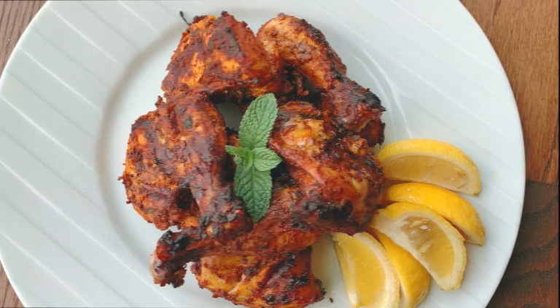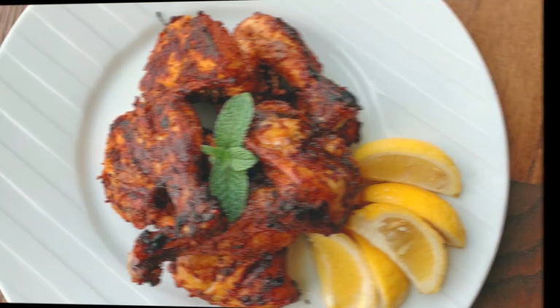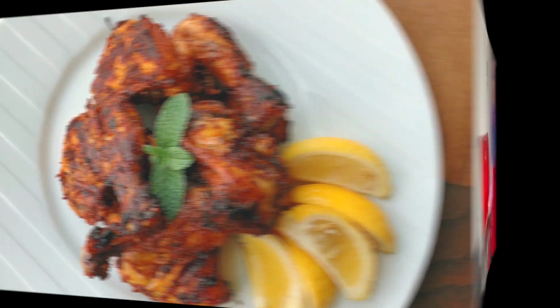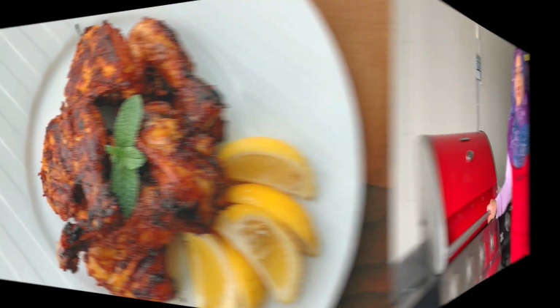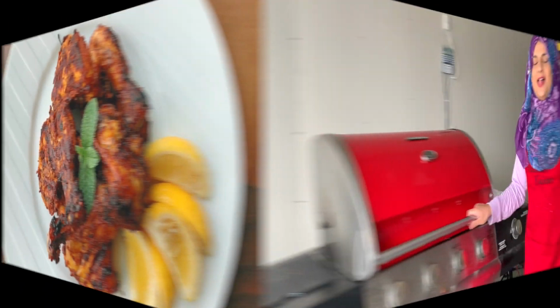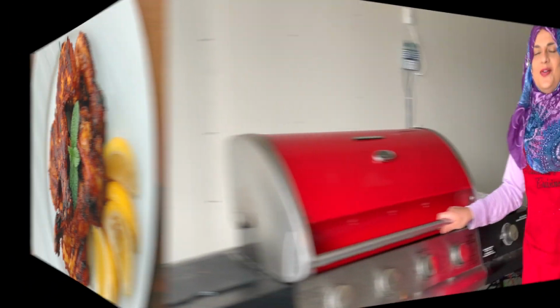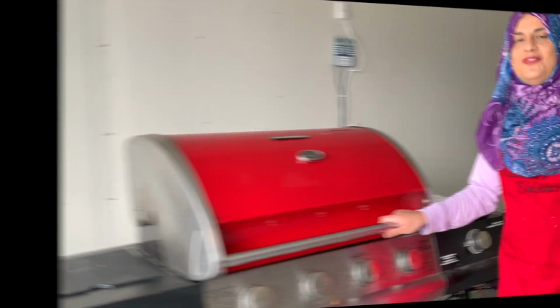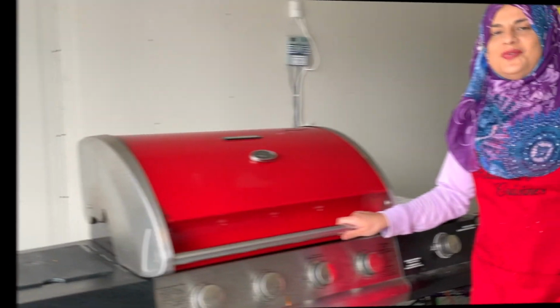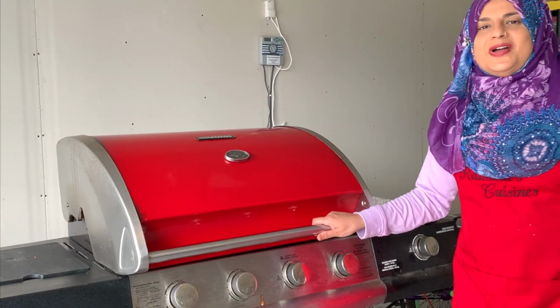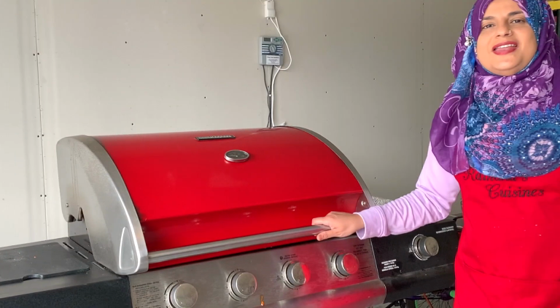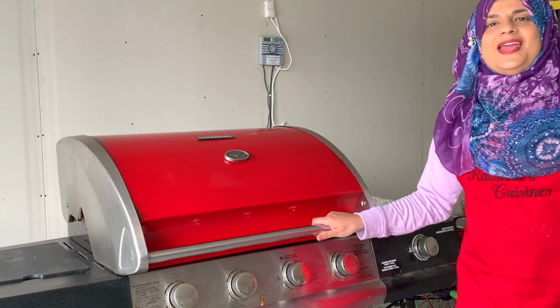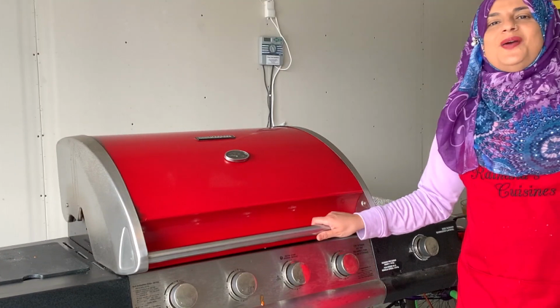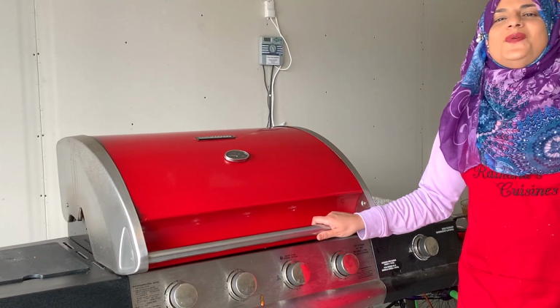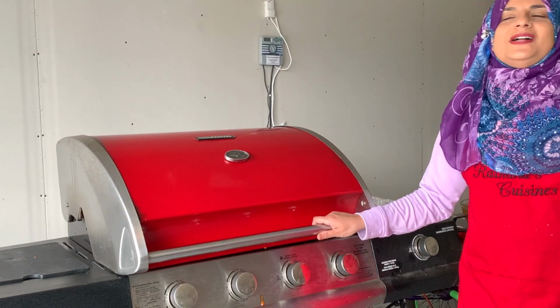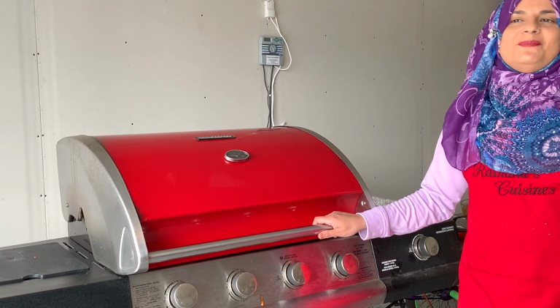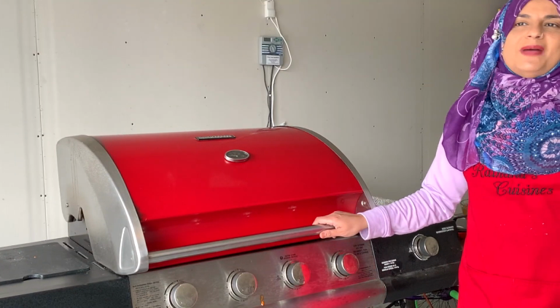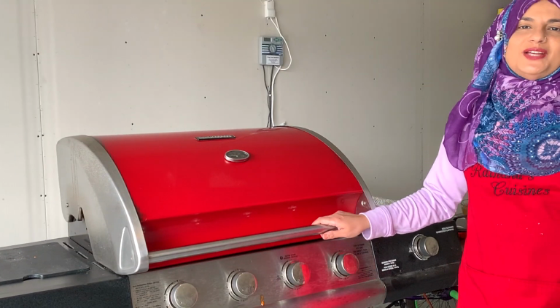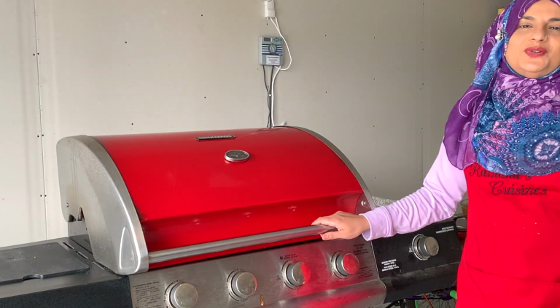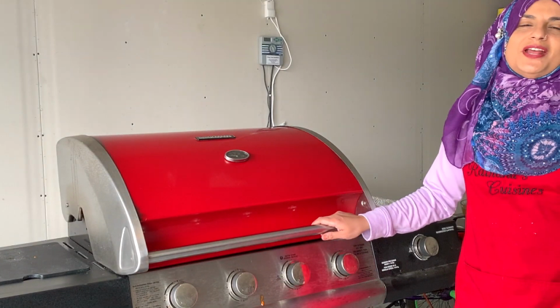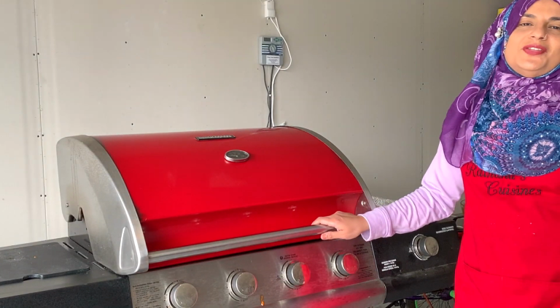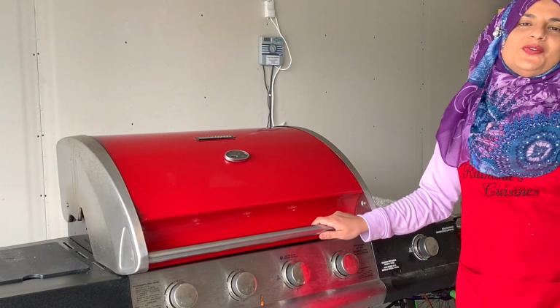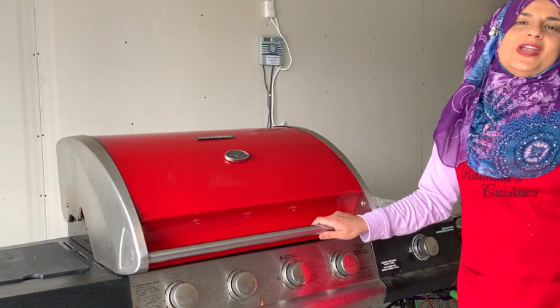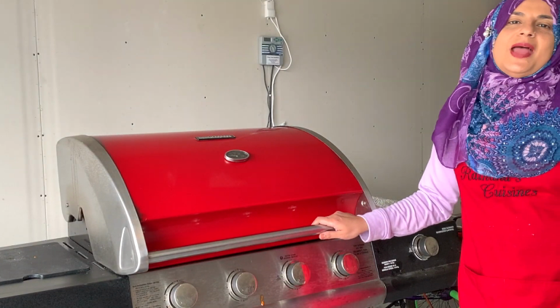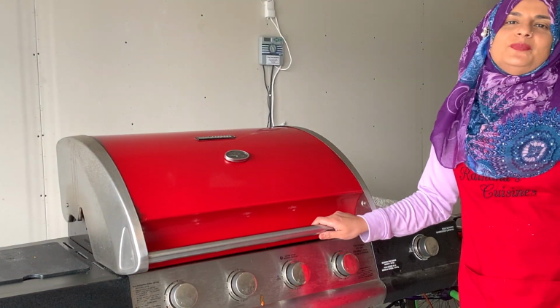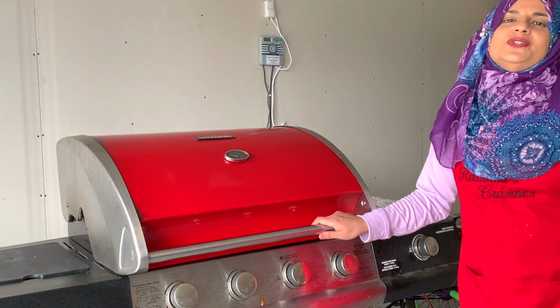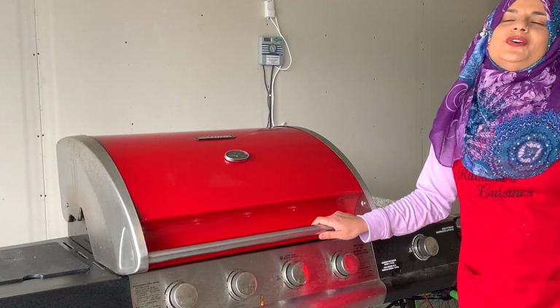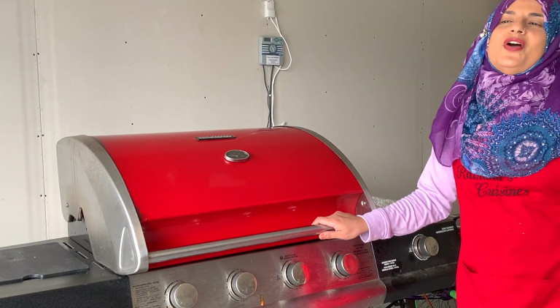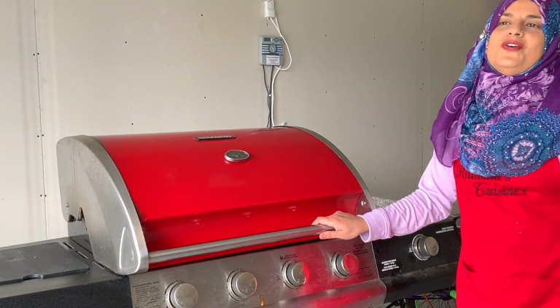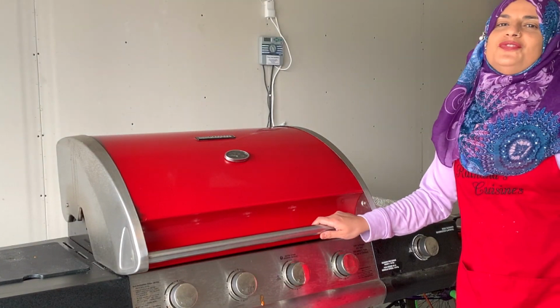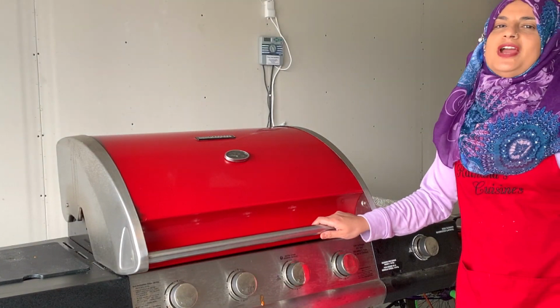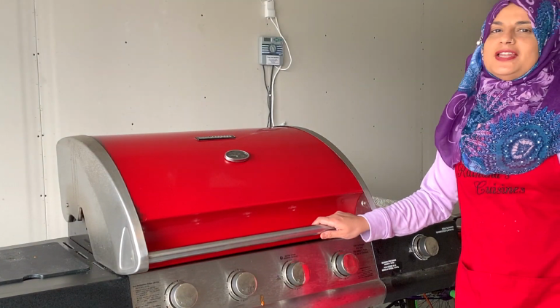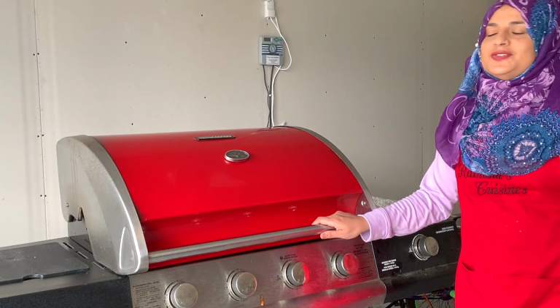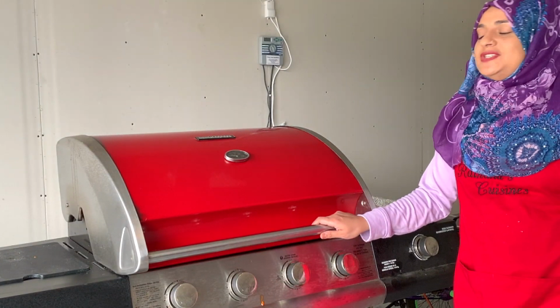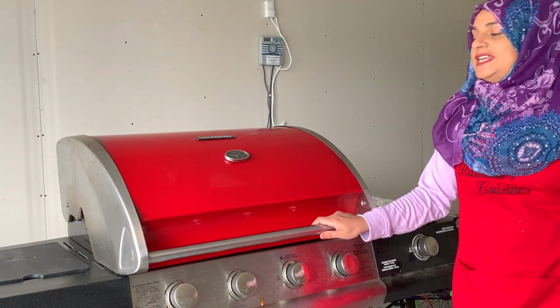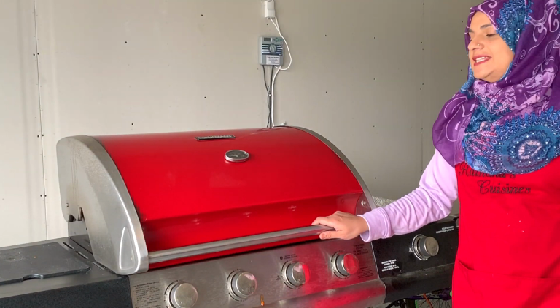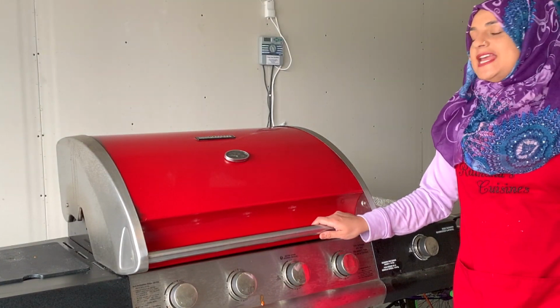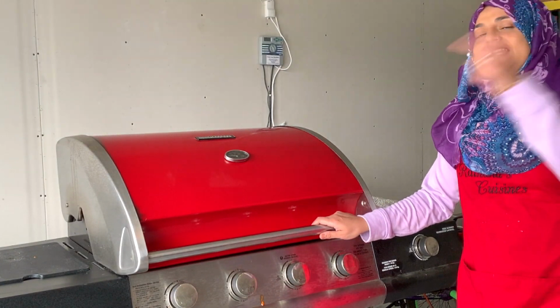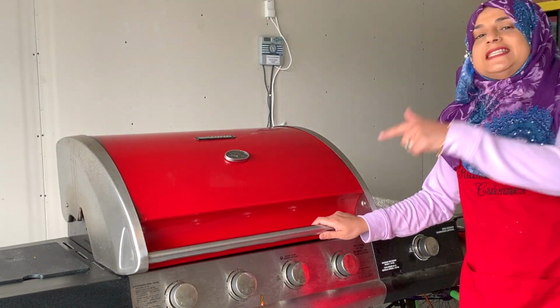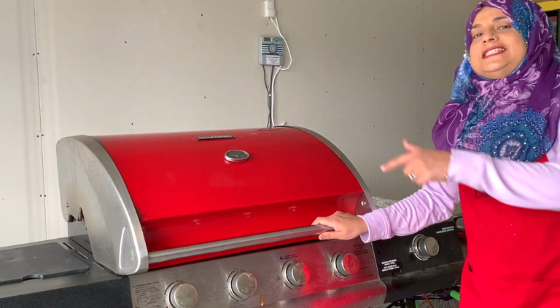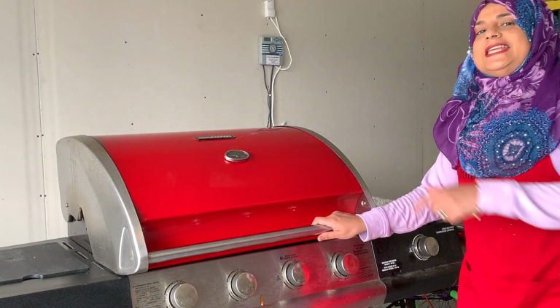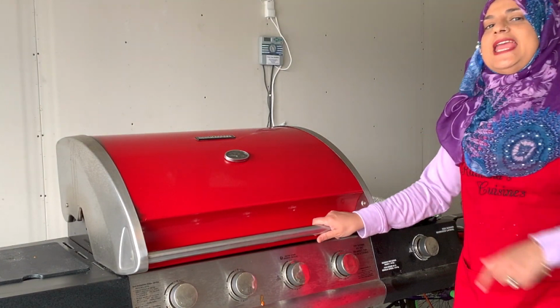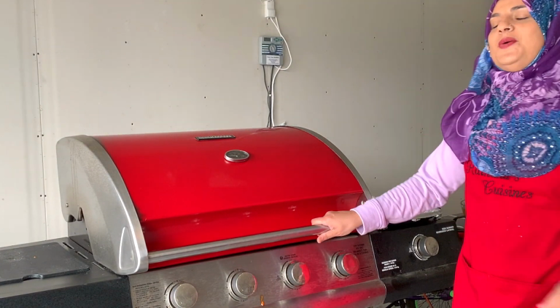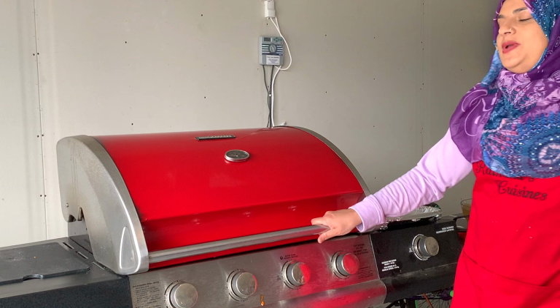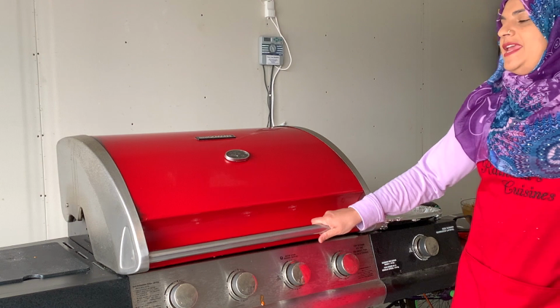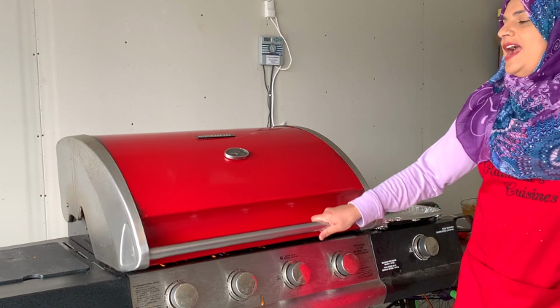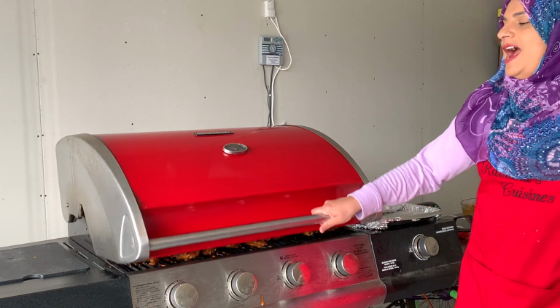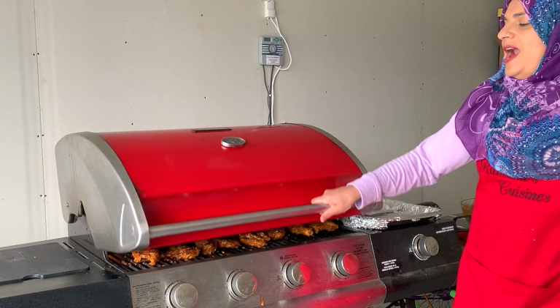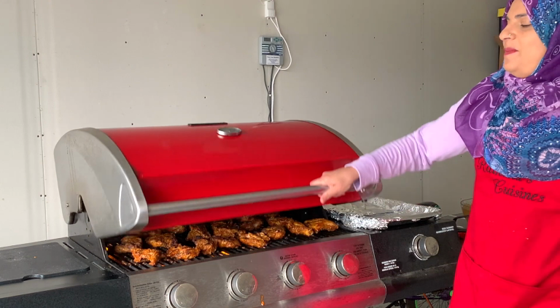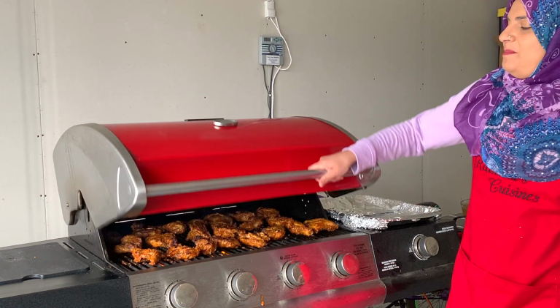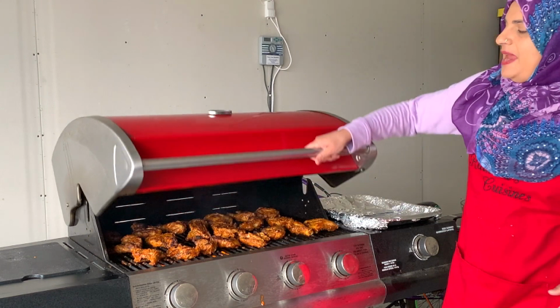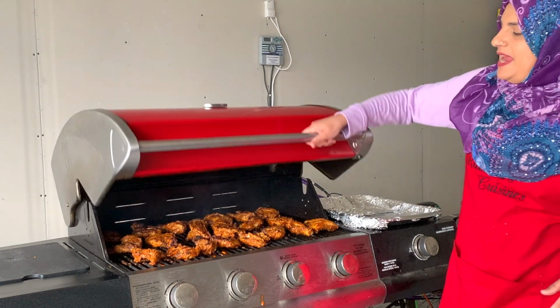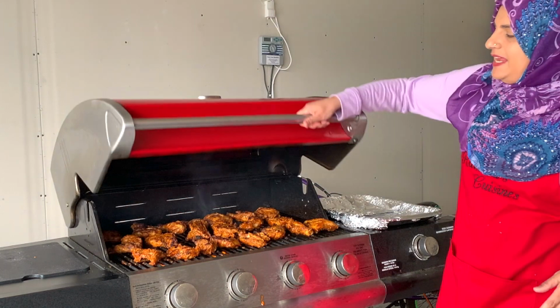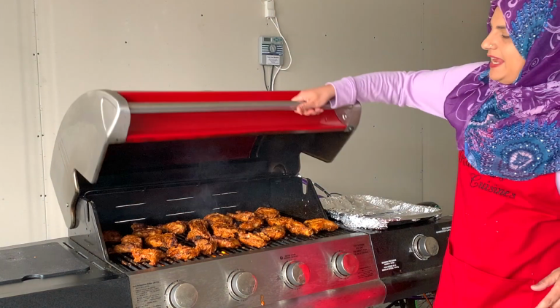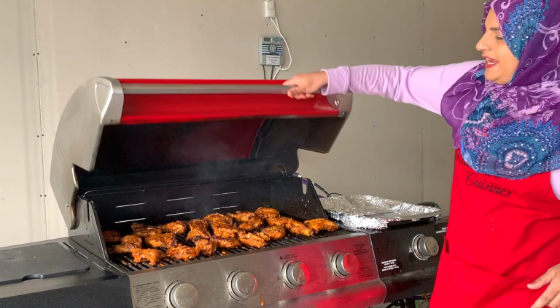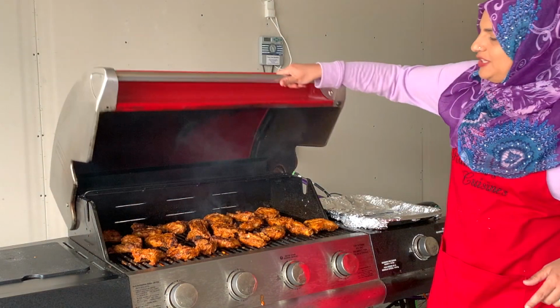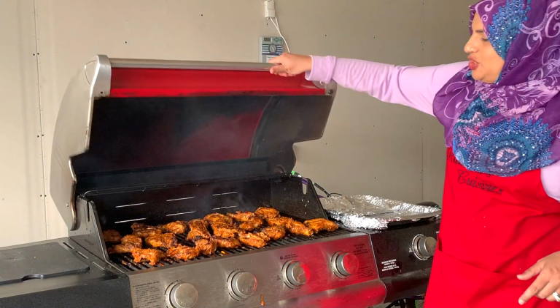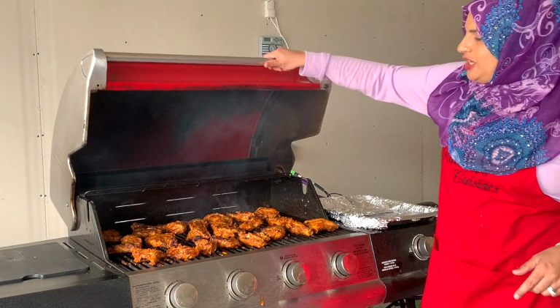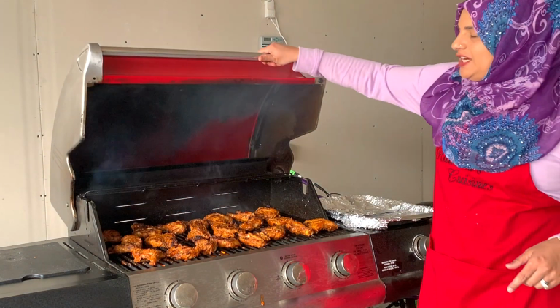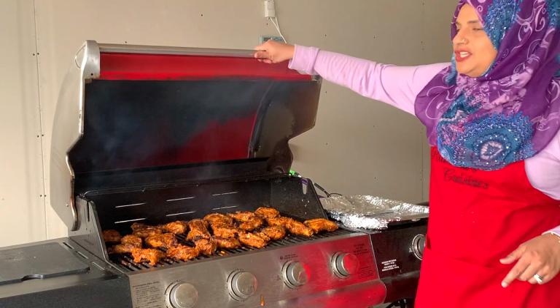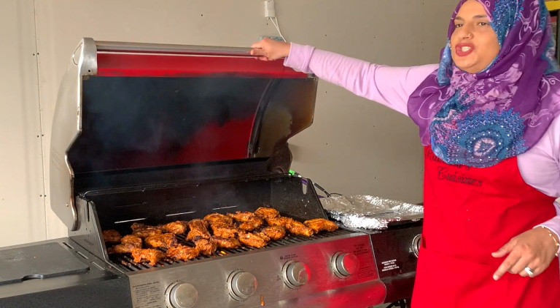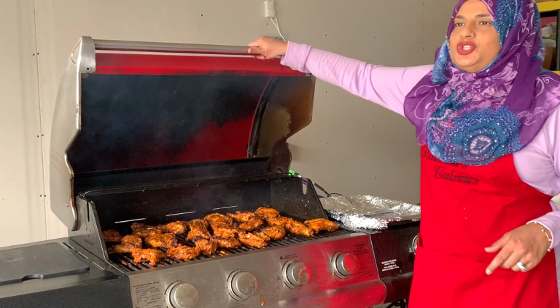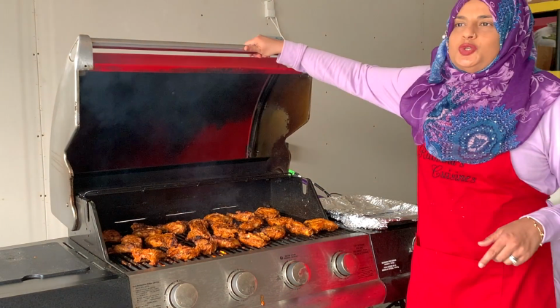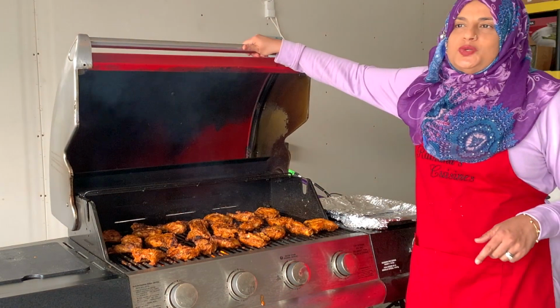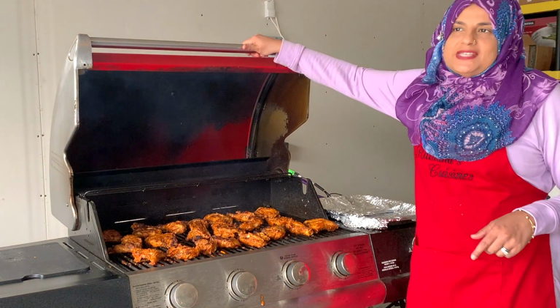Hello everyone, welcome back to another great episode of Rehan's Cuisines. Today we are making chicken chusa.